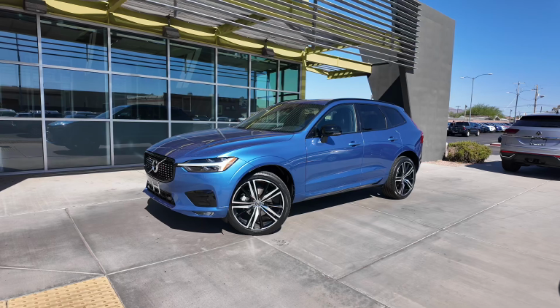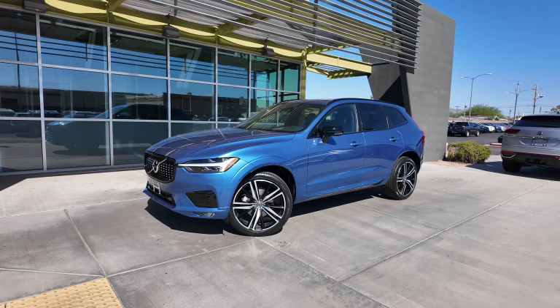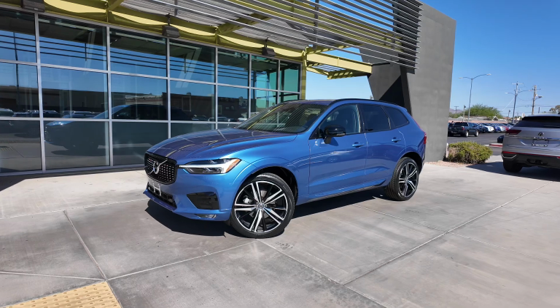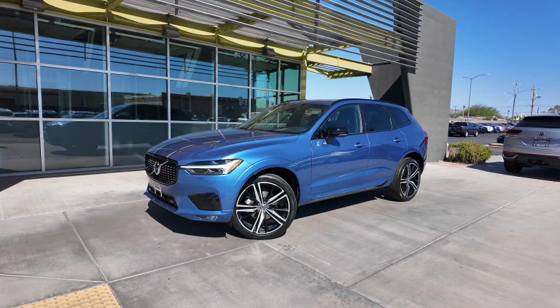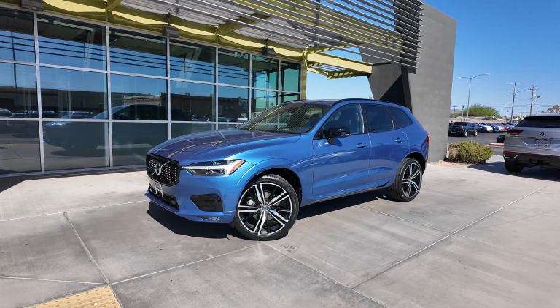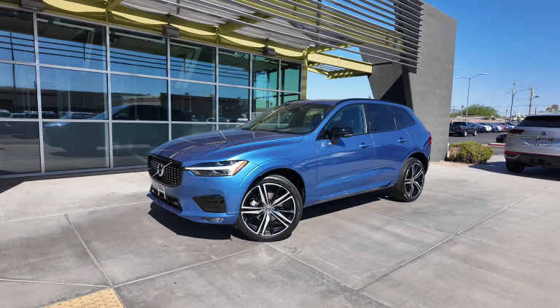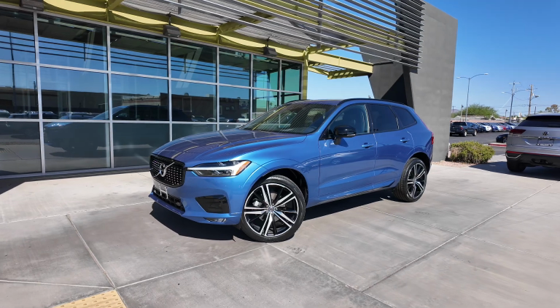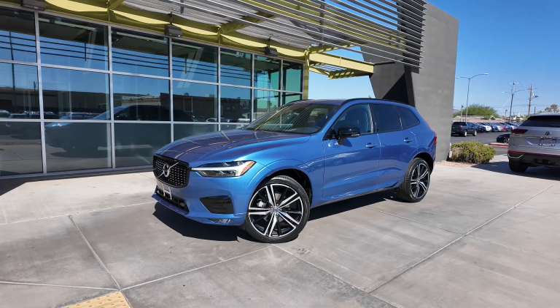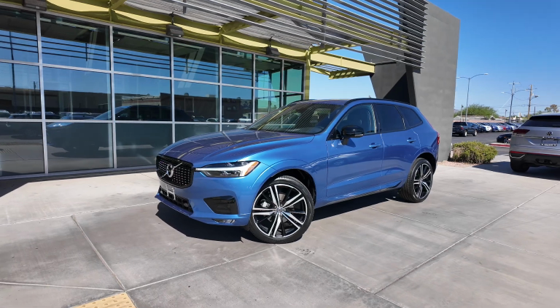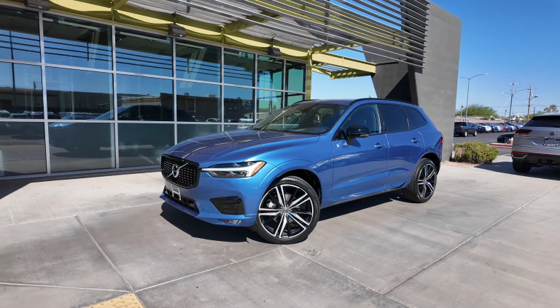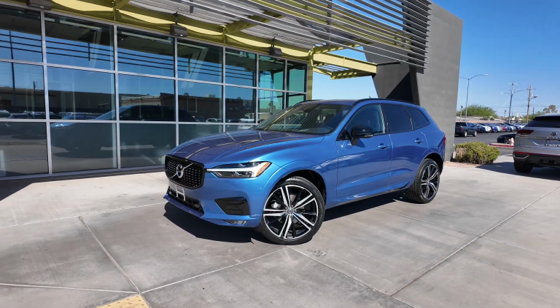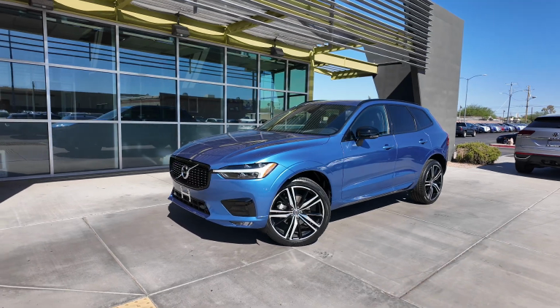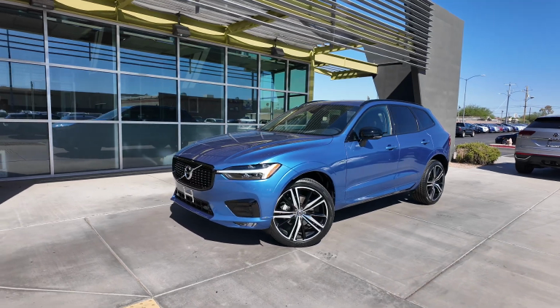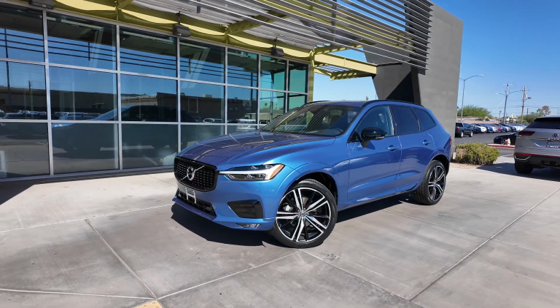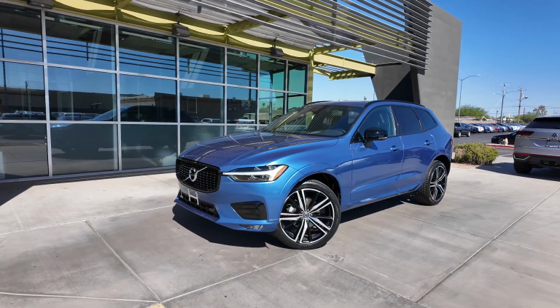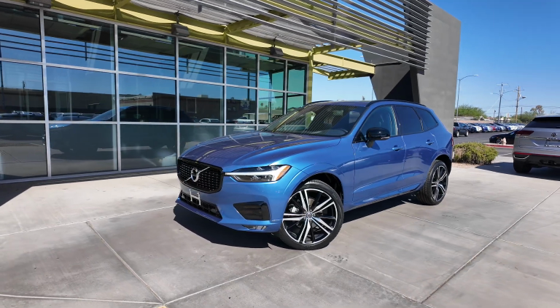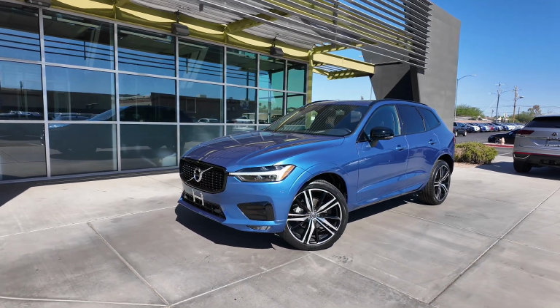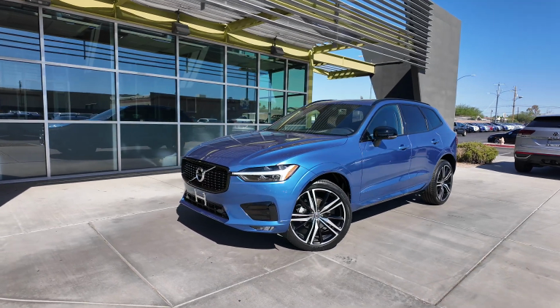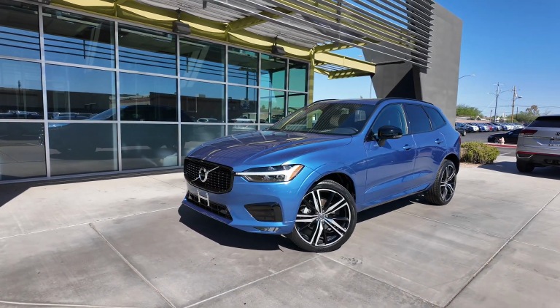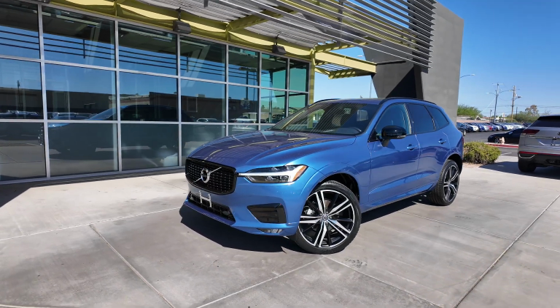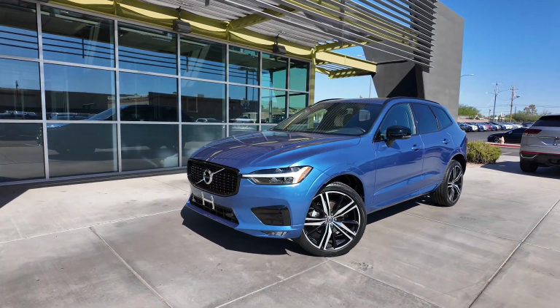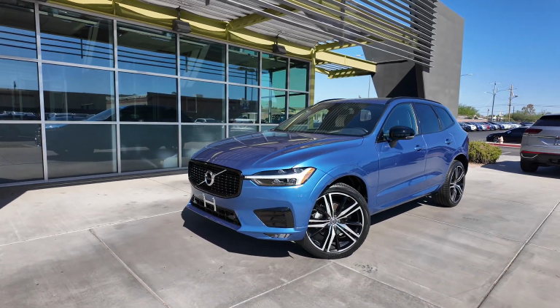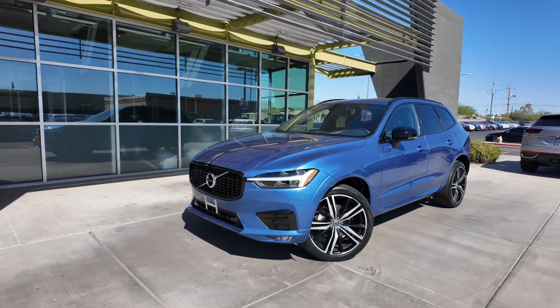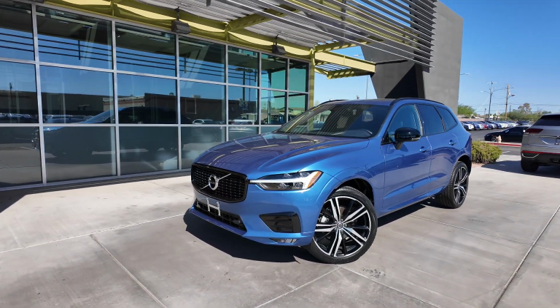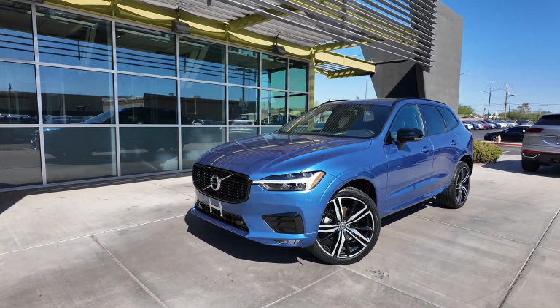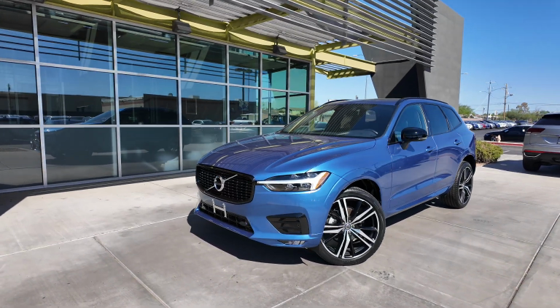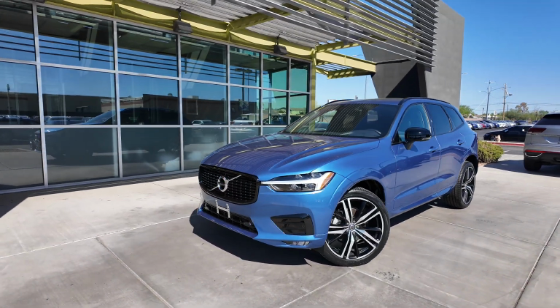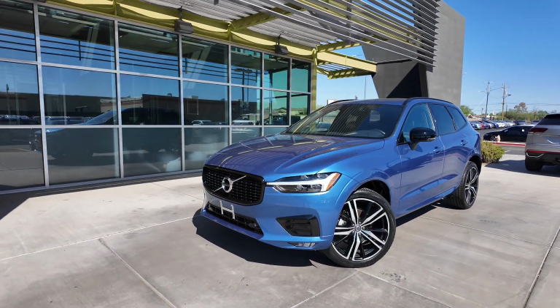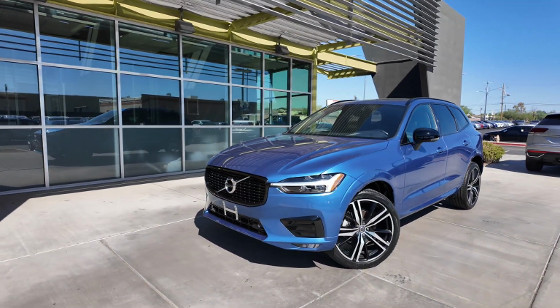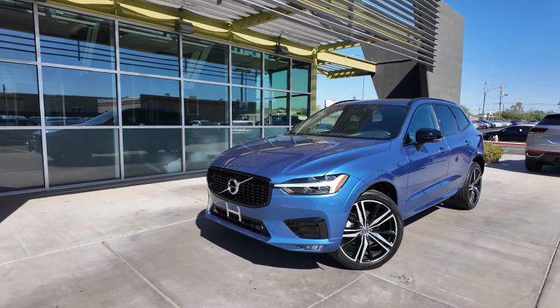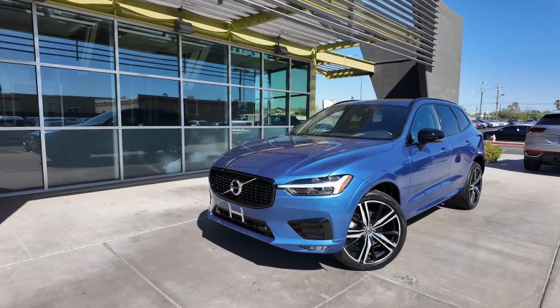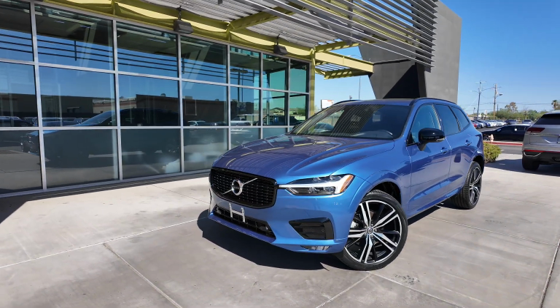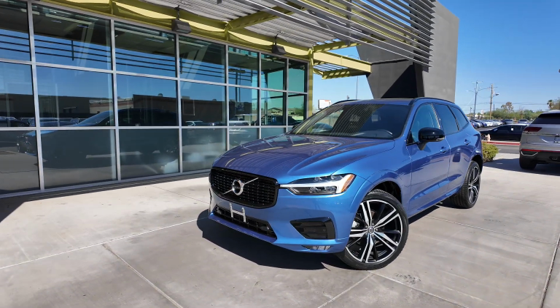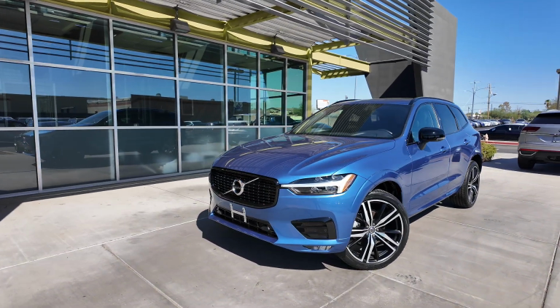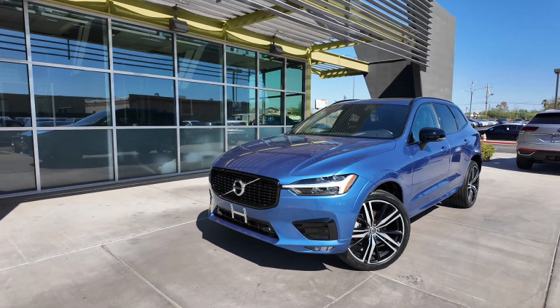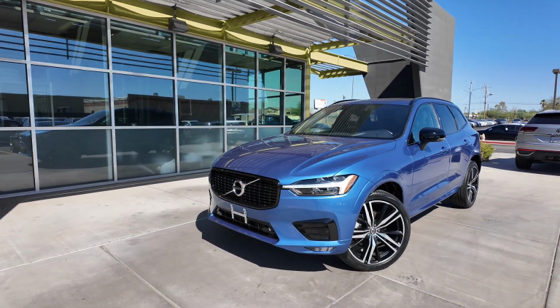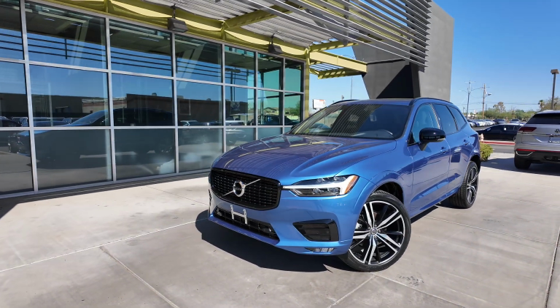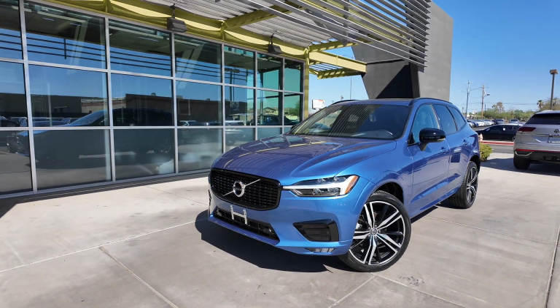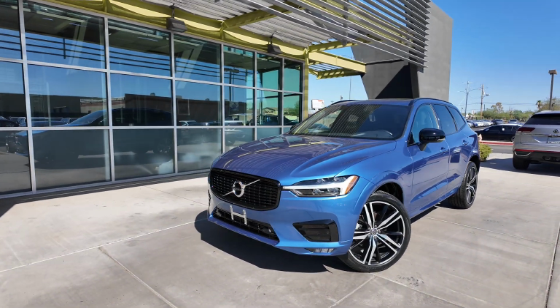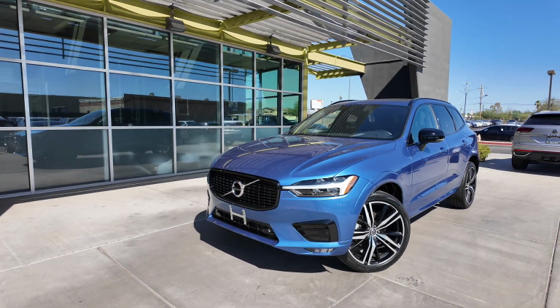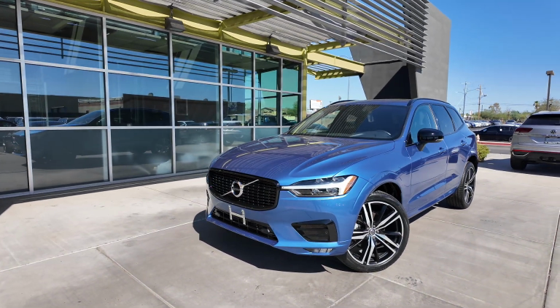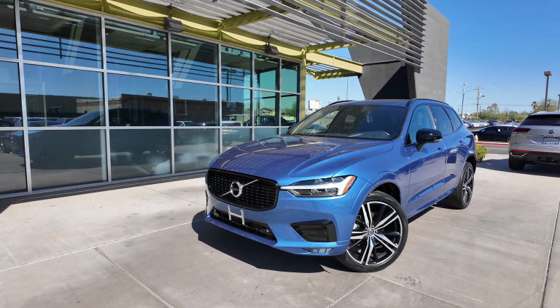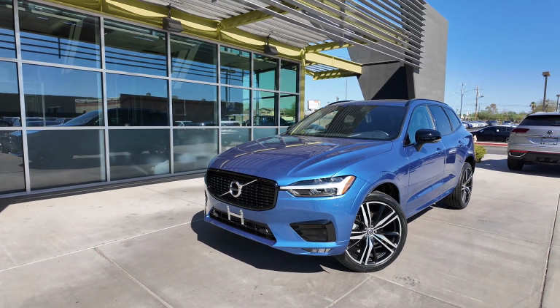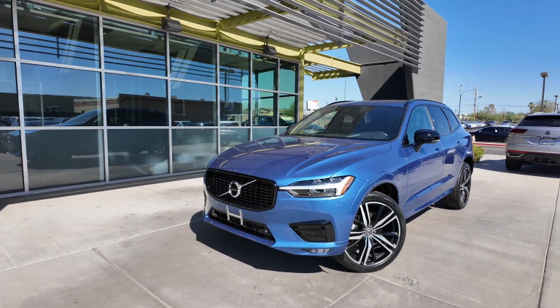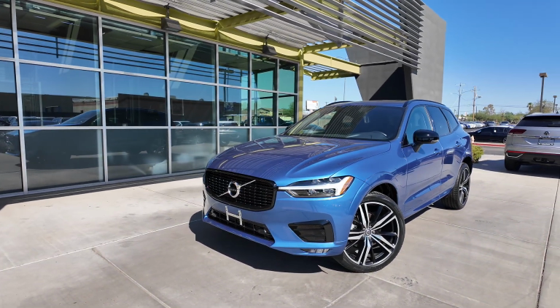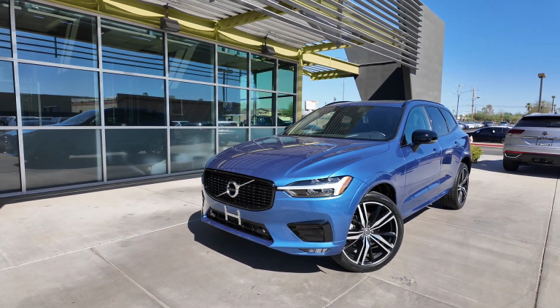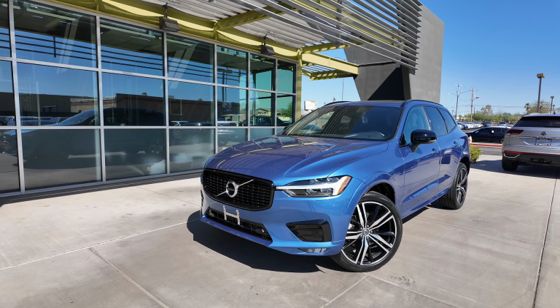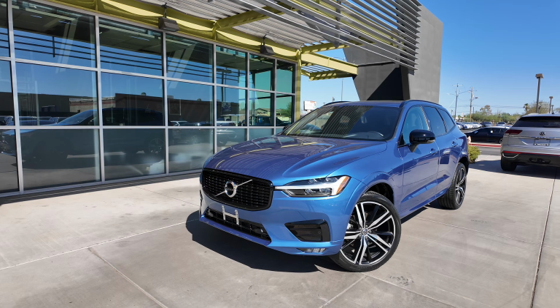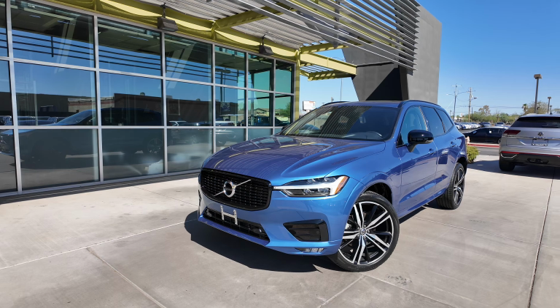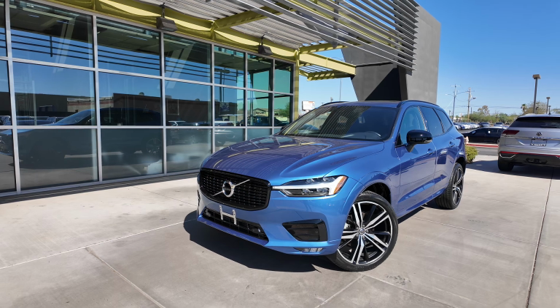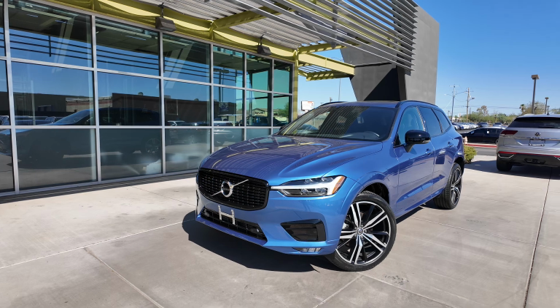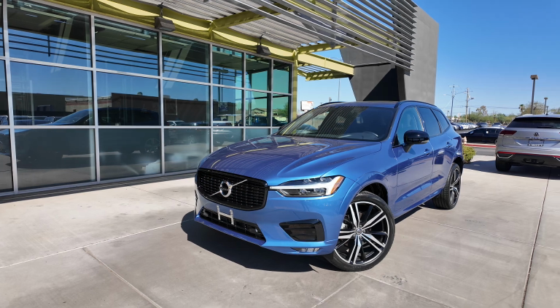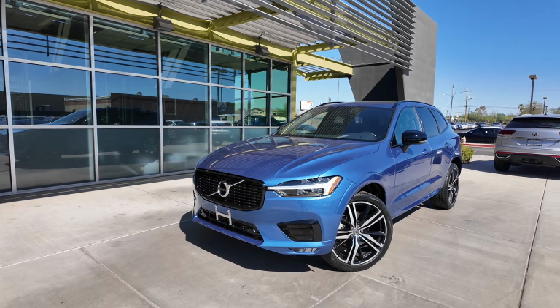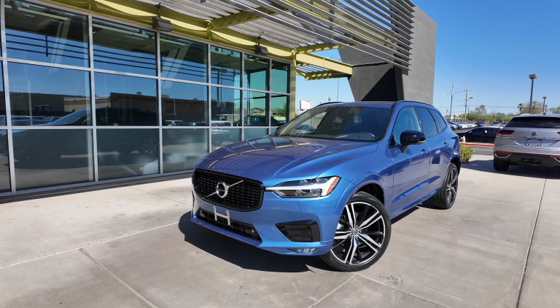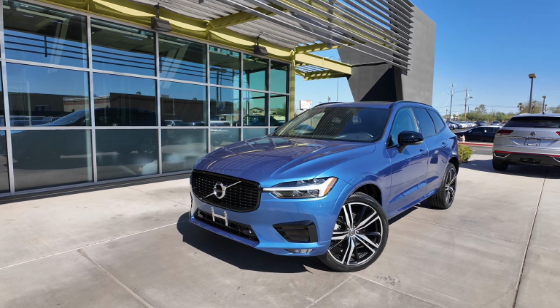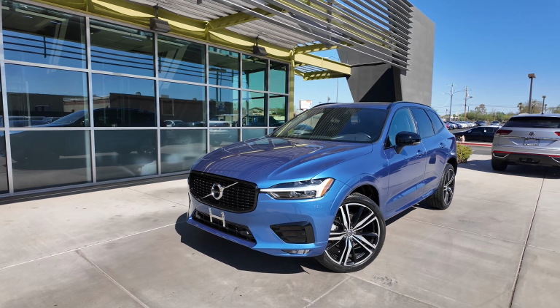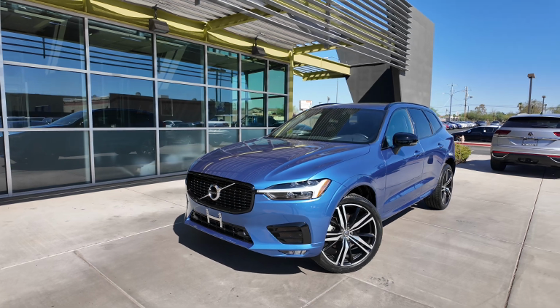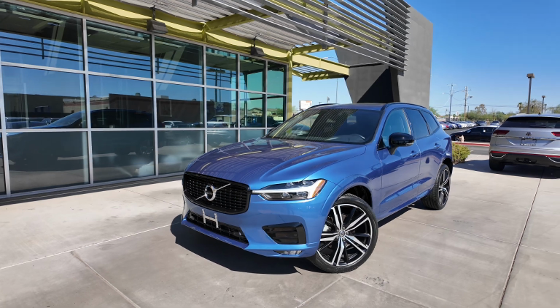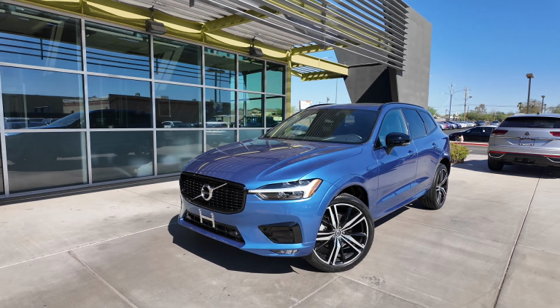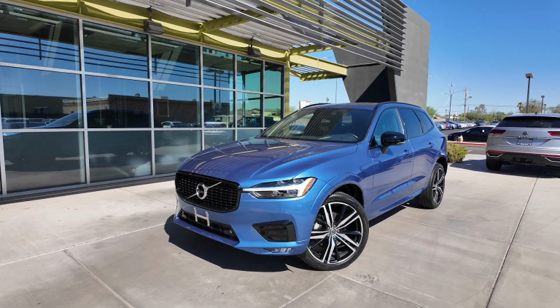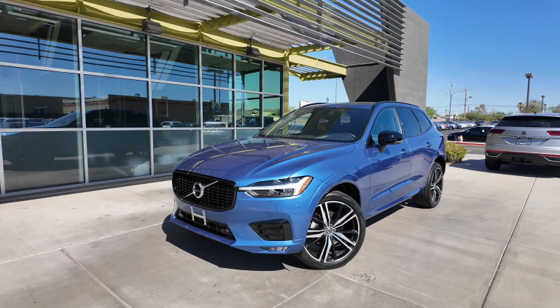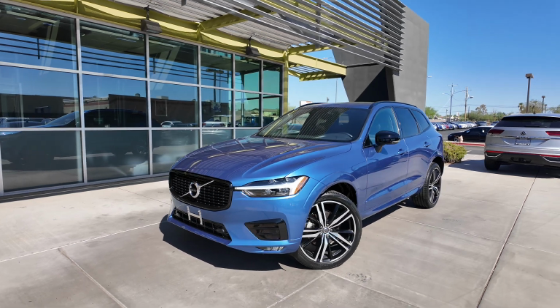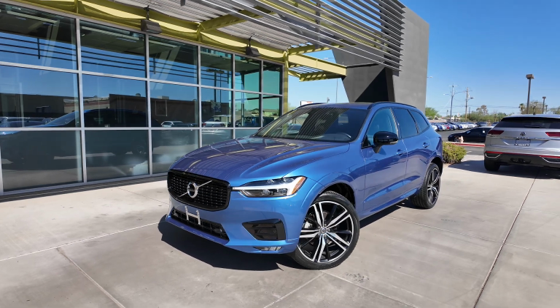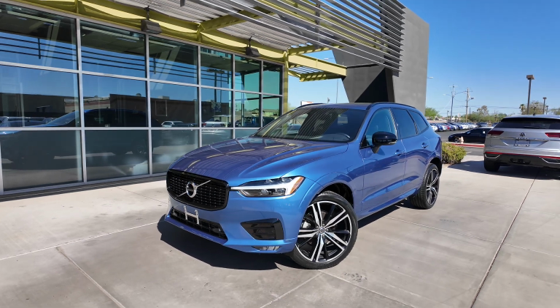Hey guys, right over here we have the 2021 Volvo XC60 T5 R-Design, coming at a price point that is going to be shown on our website very soon.